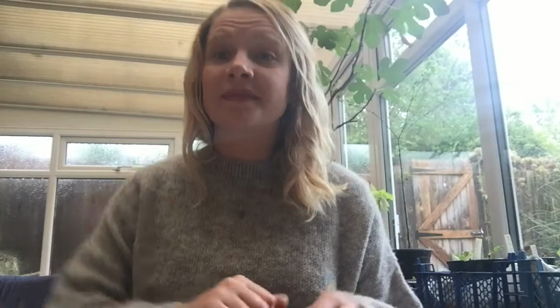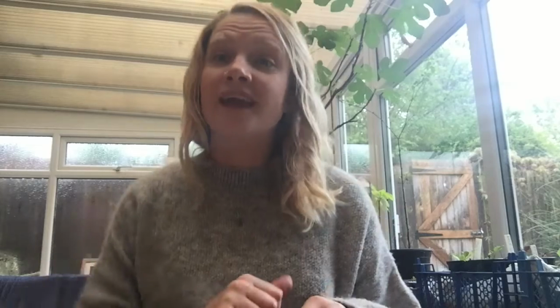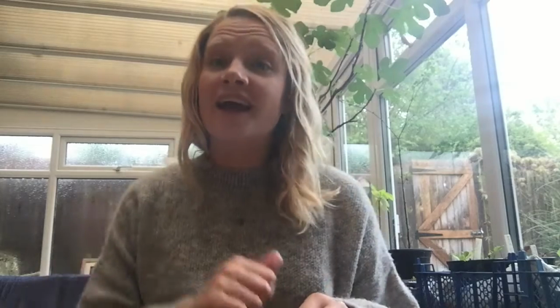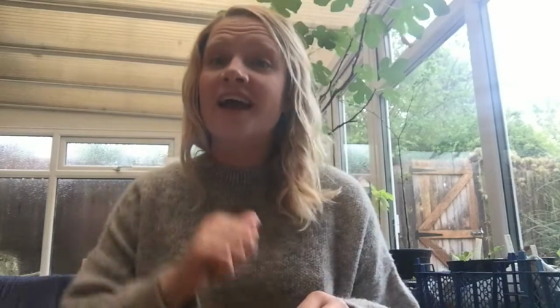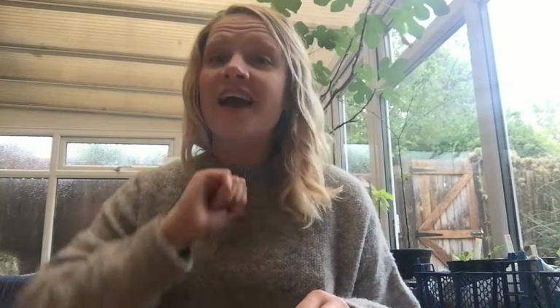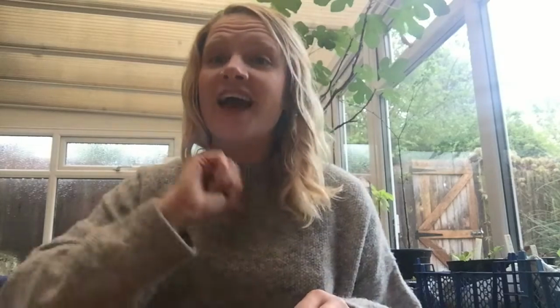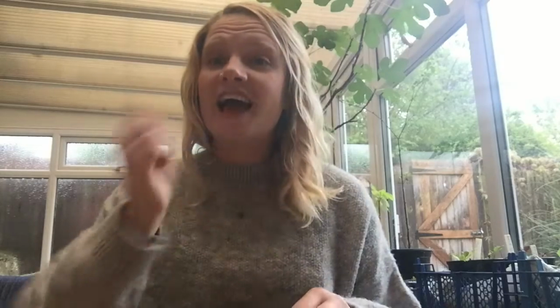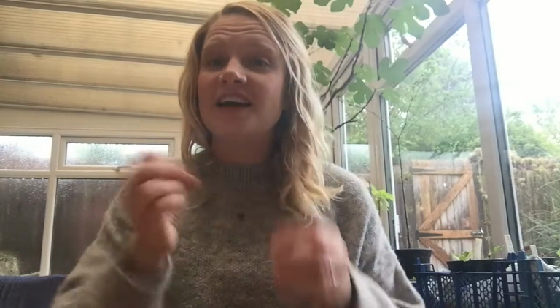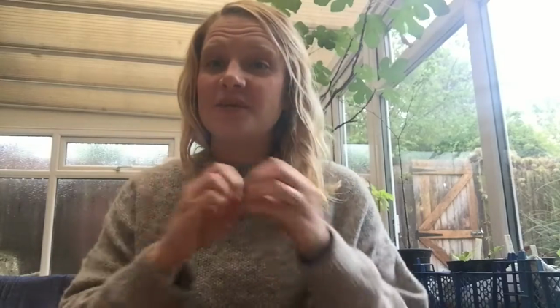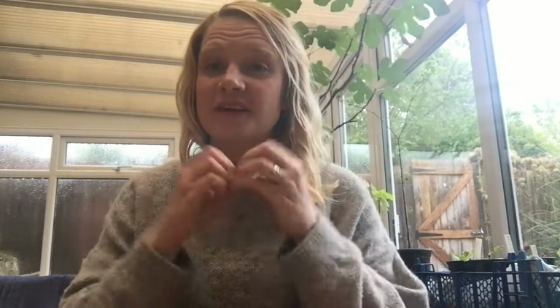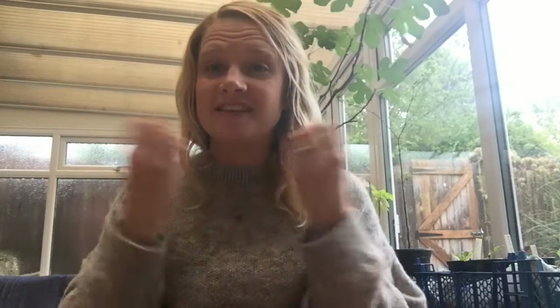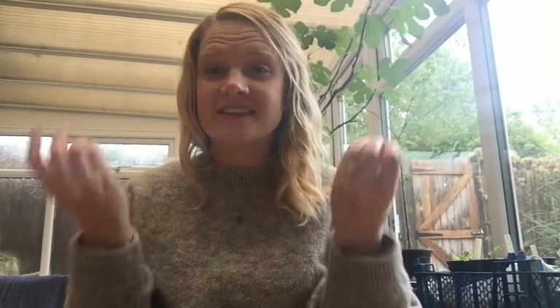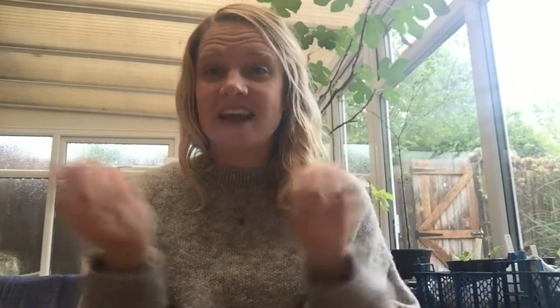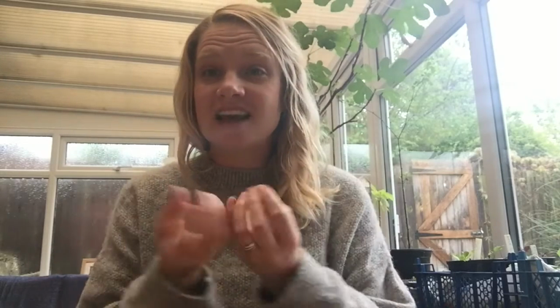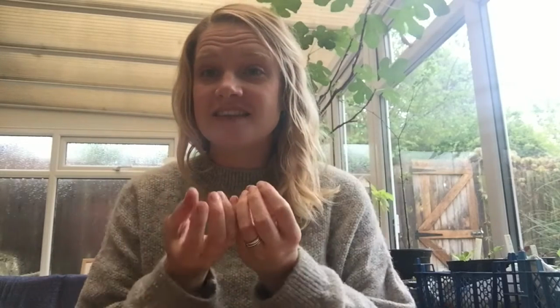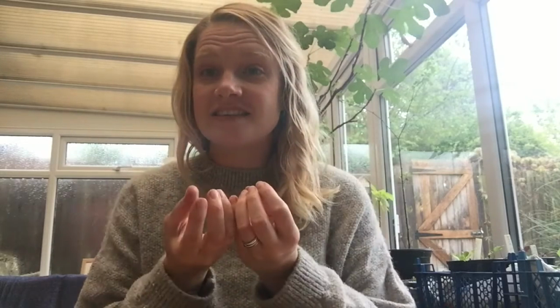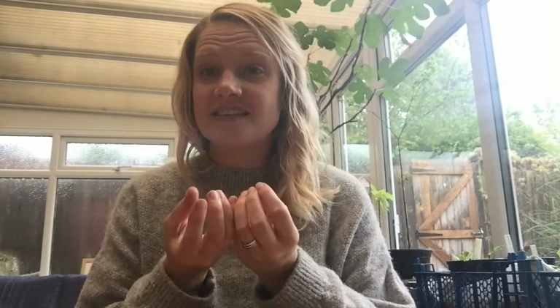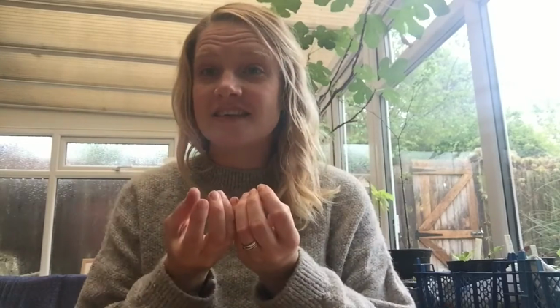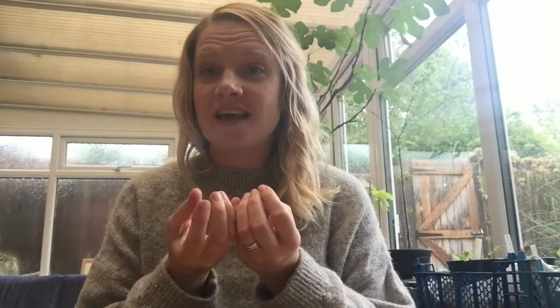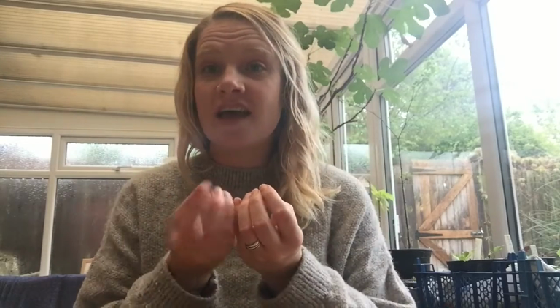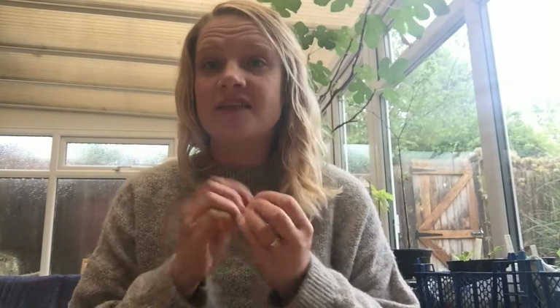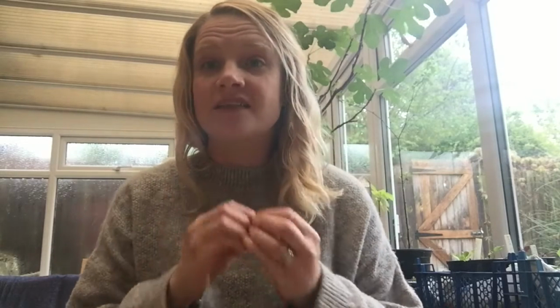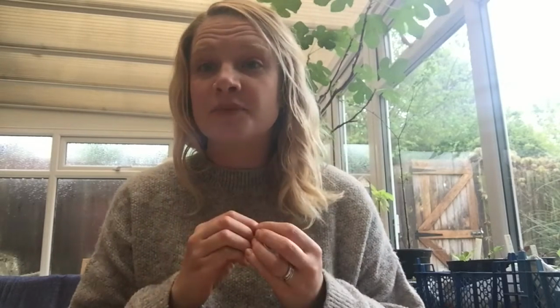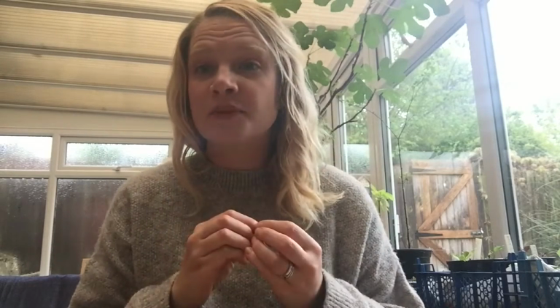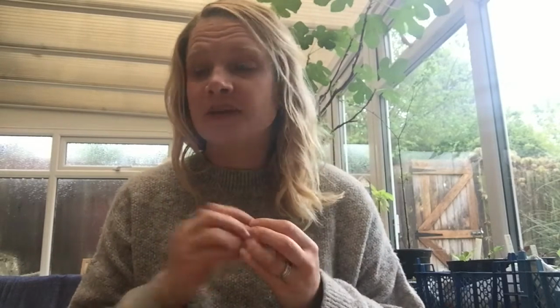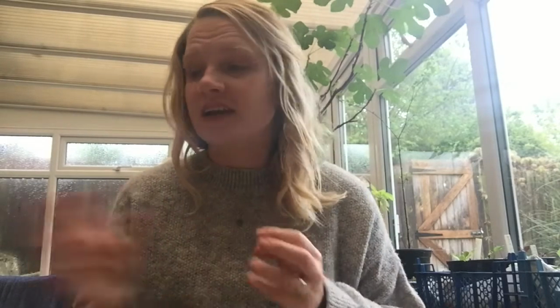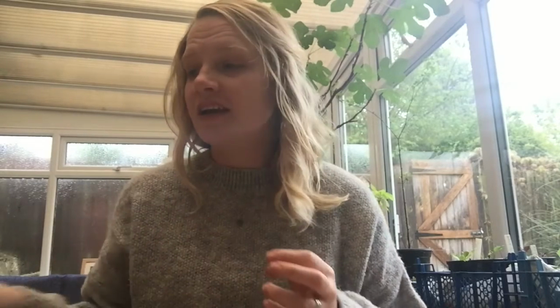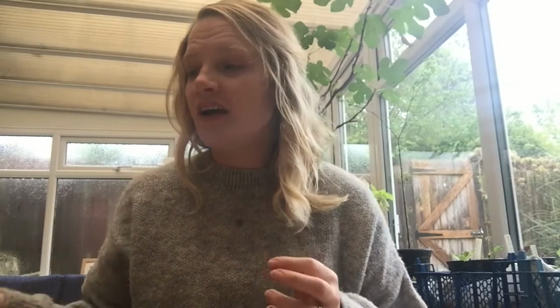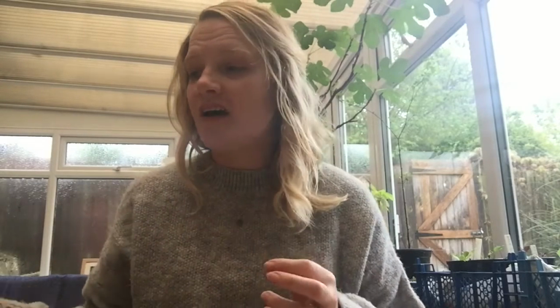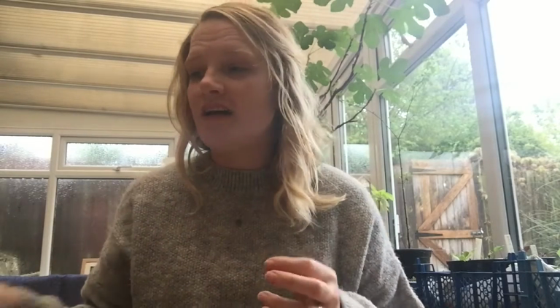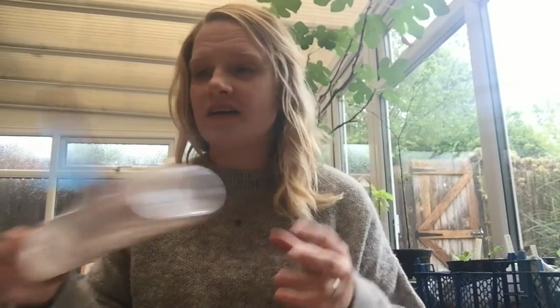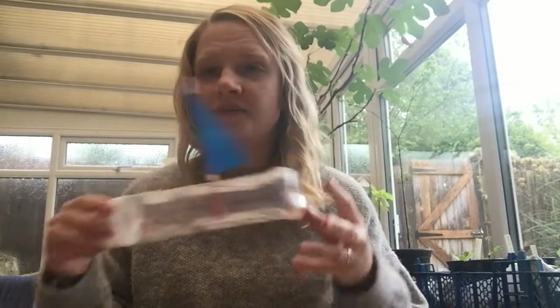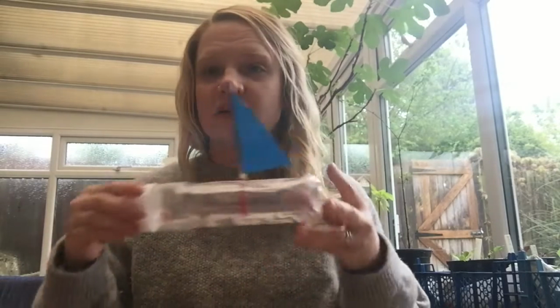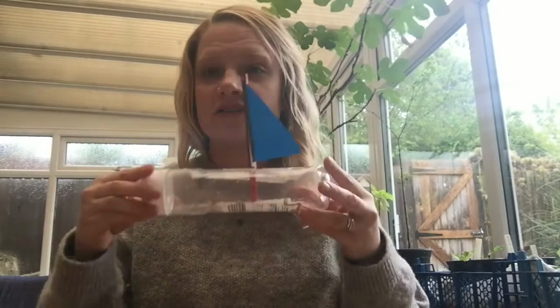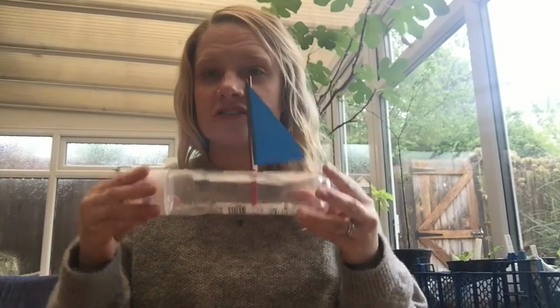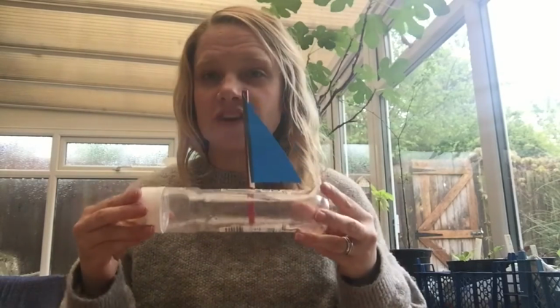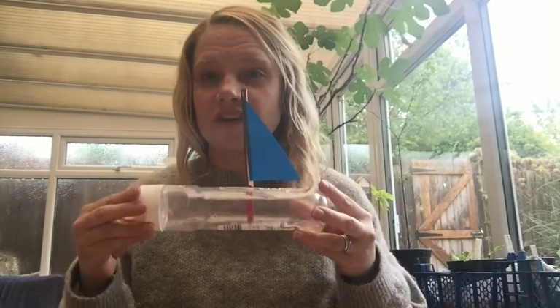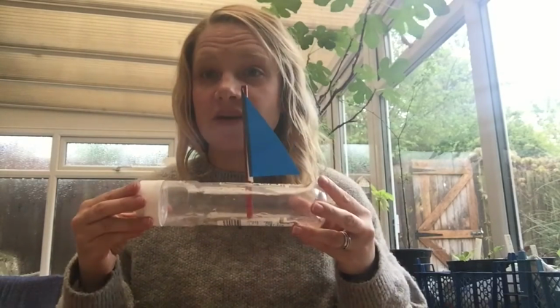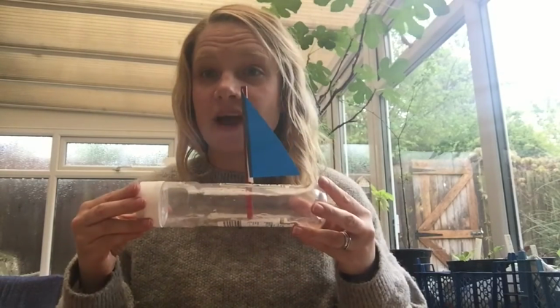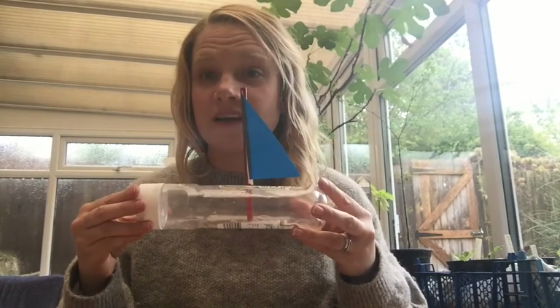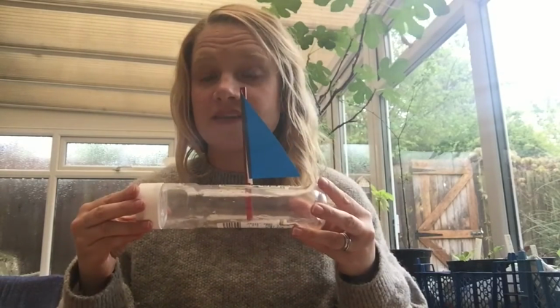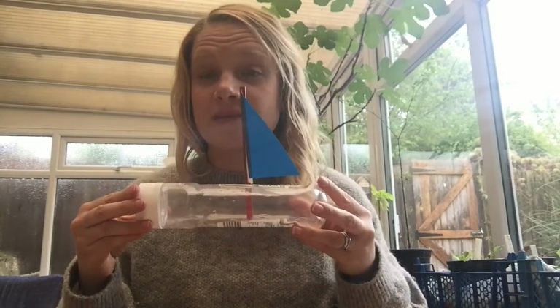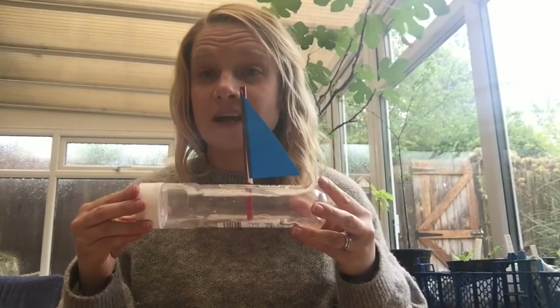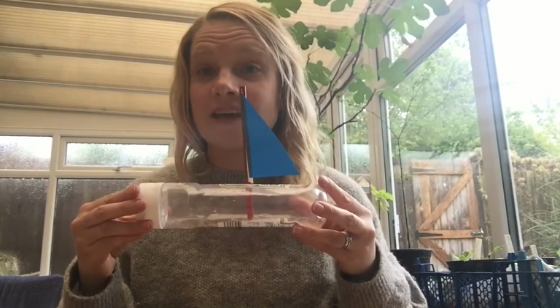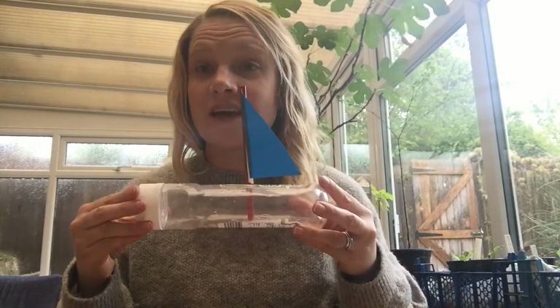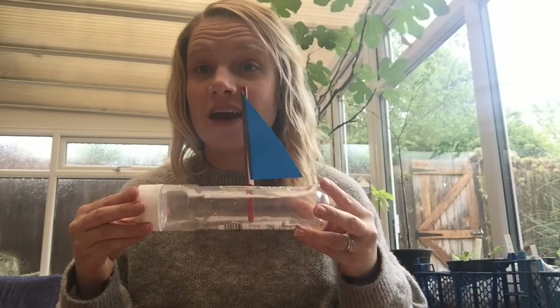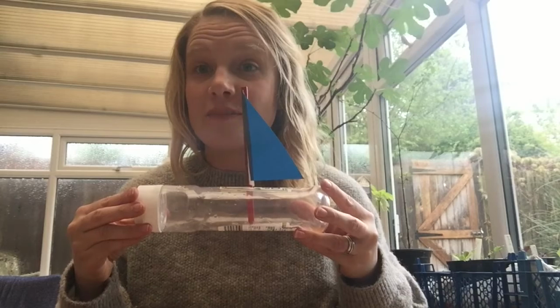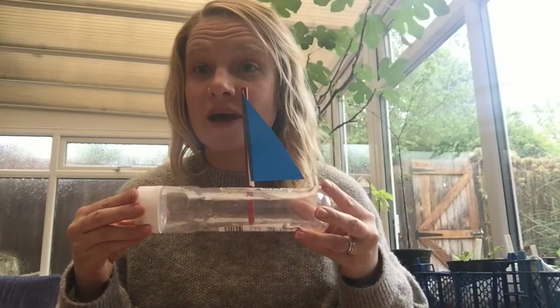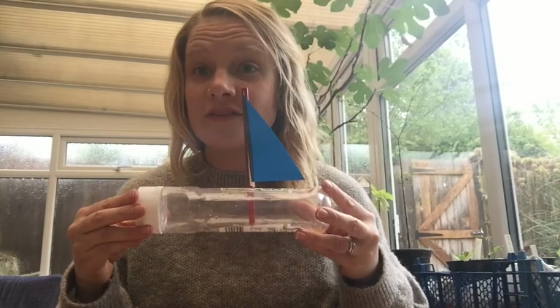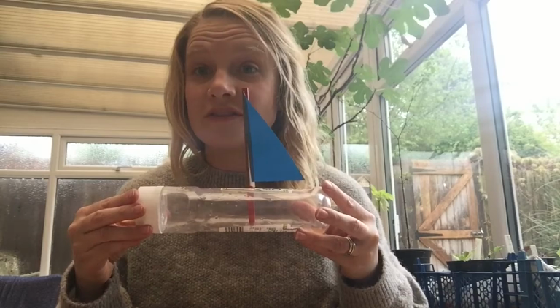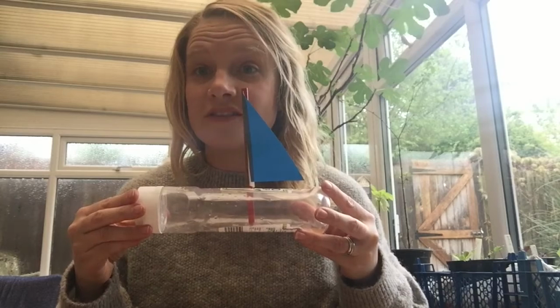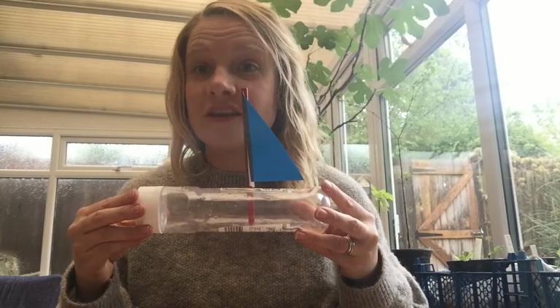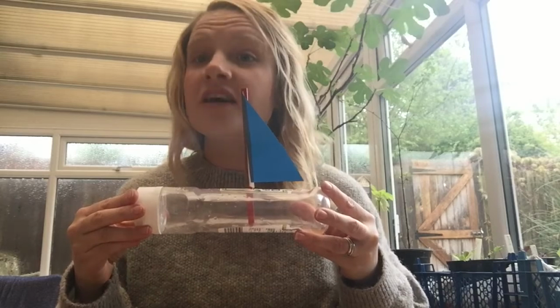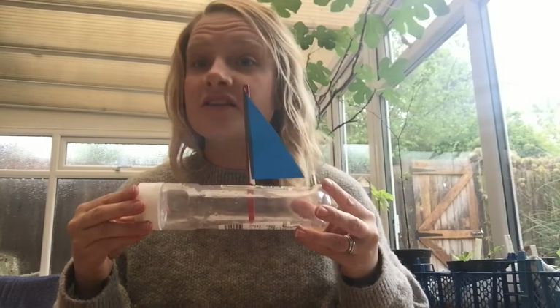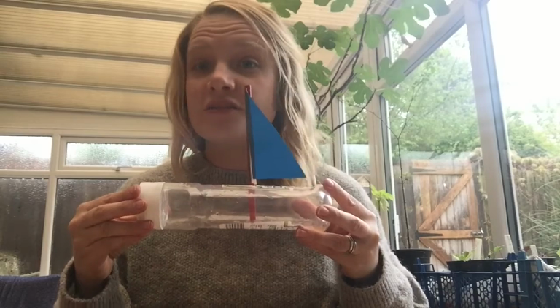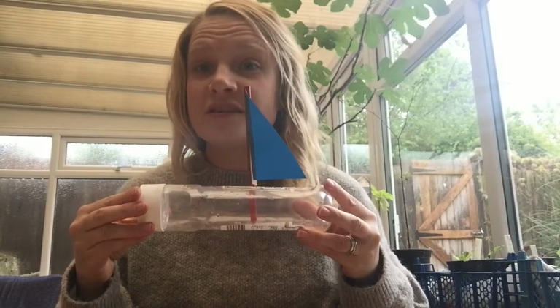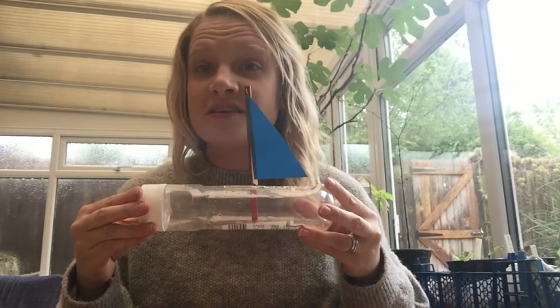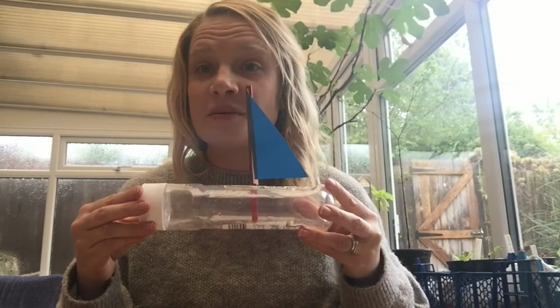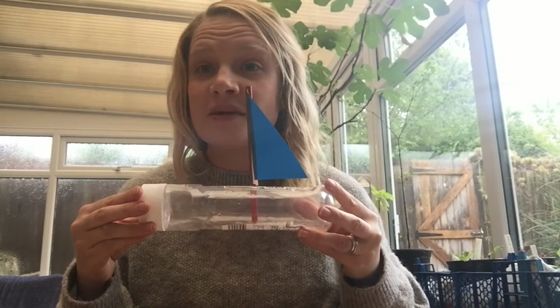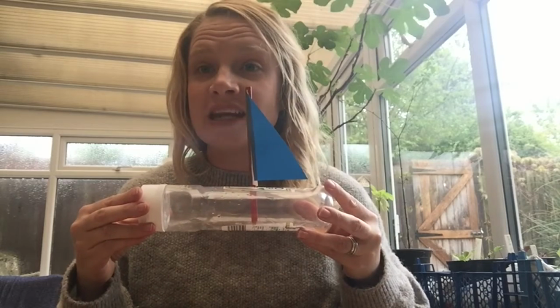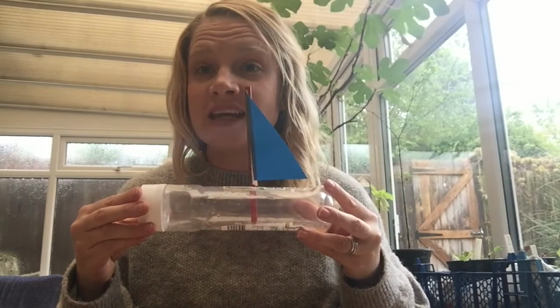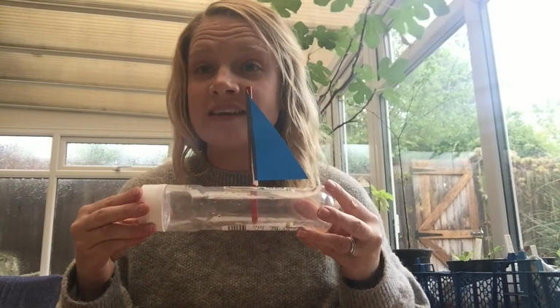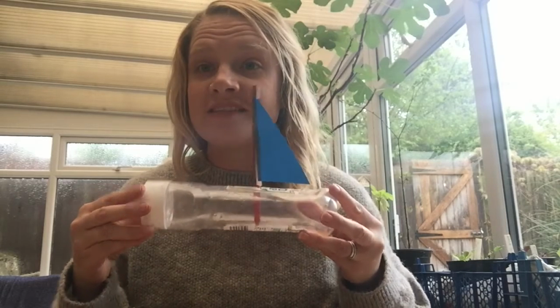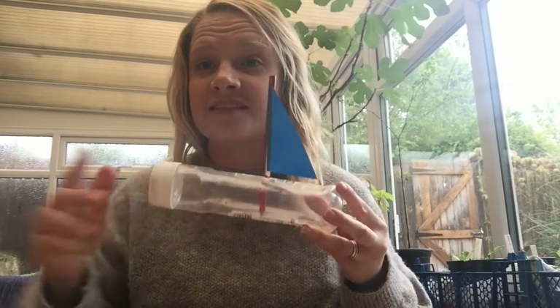Hello beach class. This morning I'm going to show you how to make a boat. Shall we see what we need?